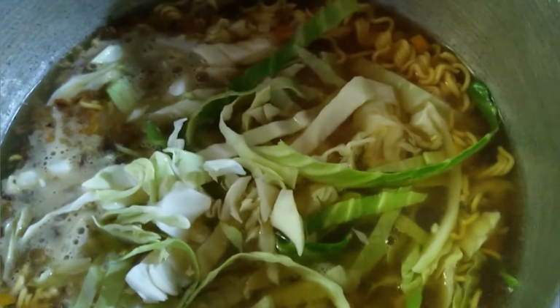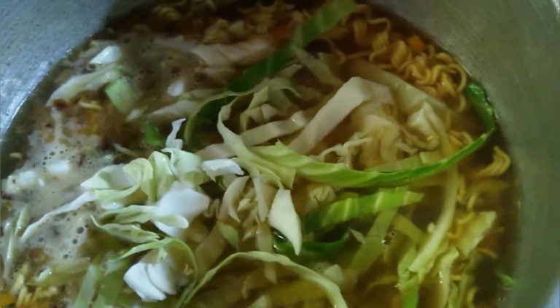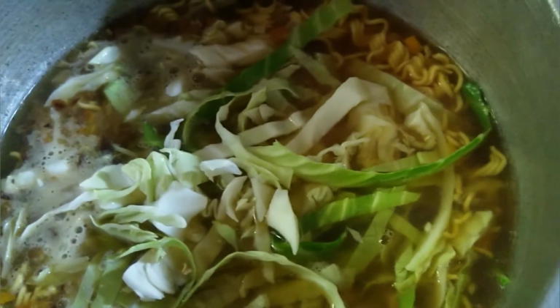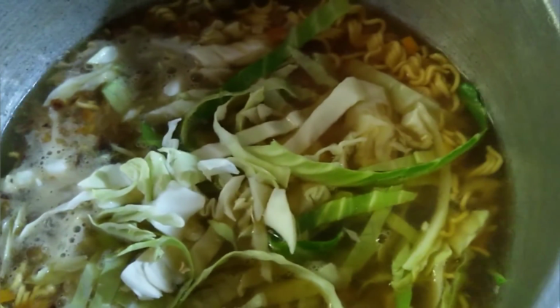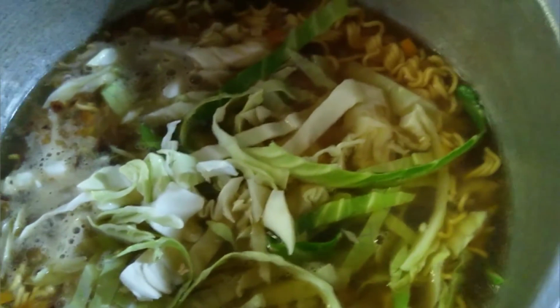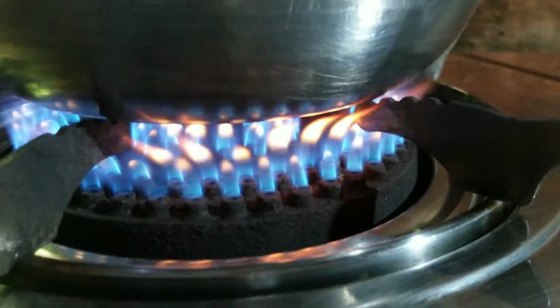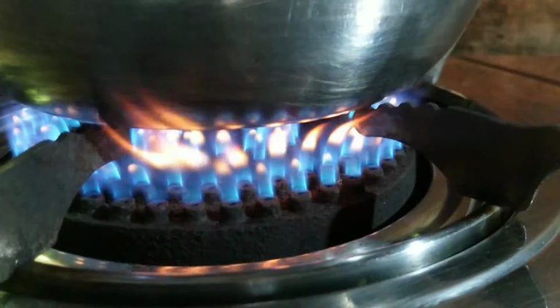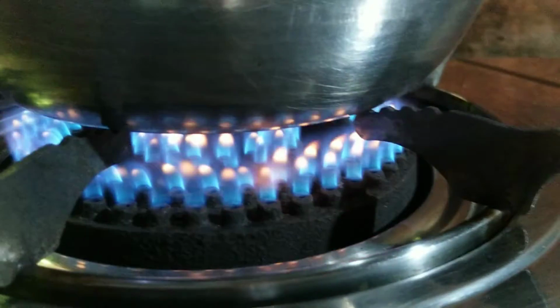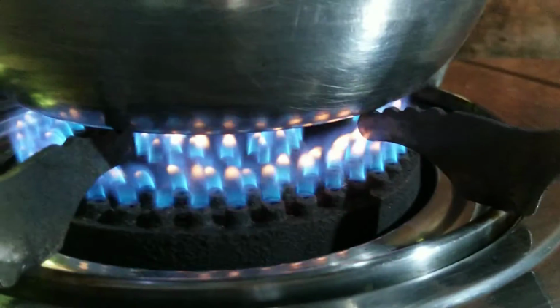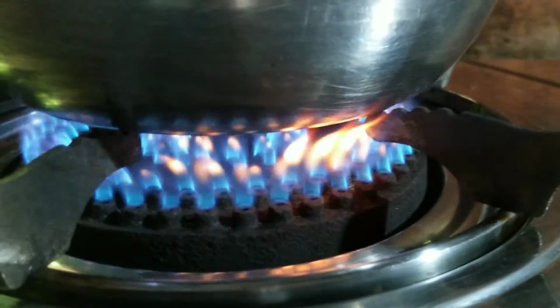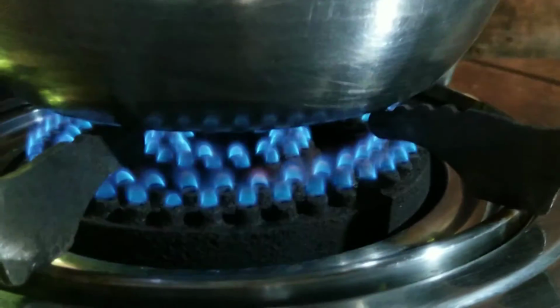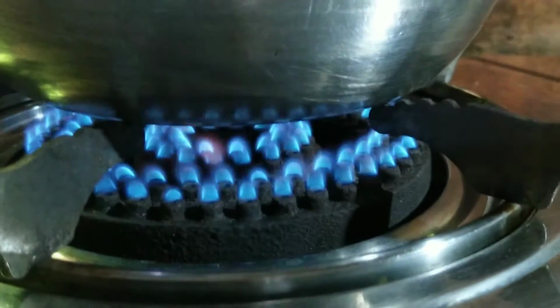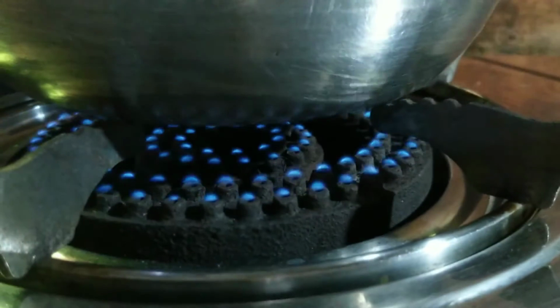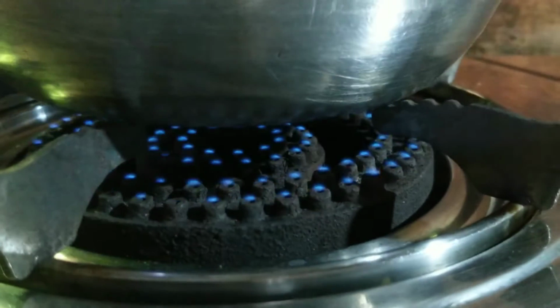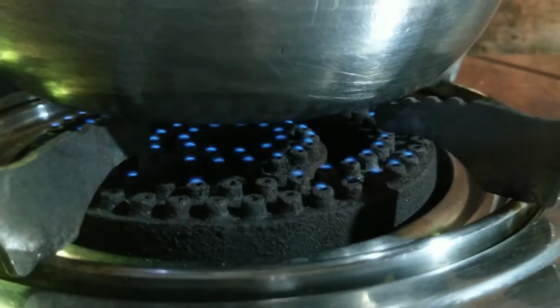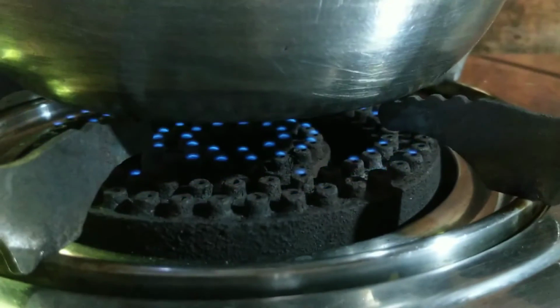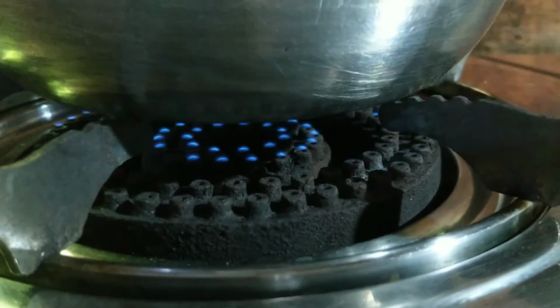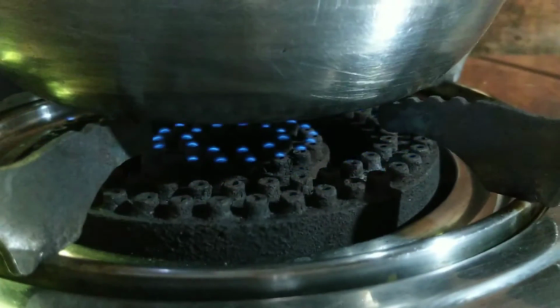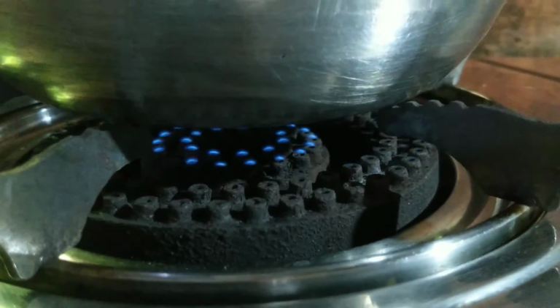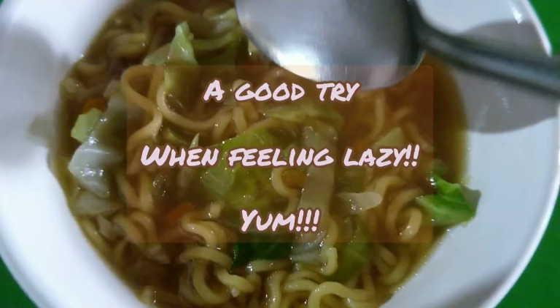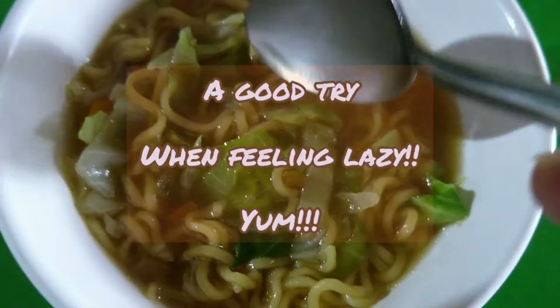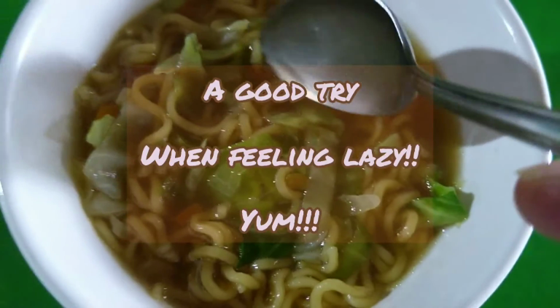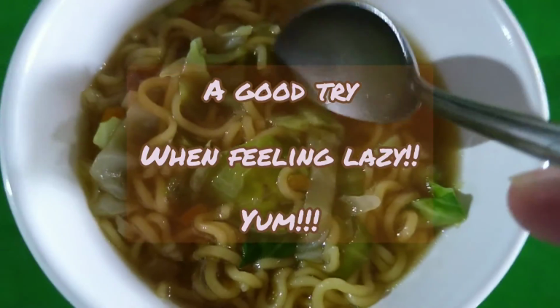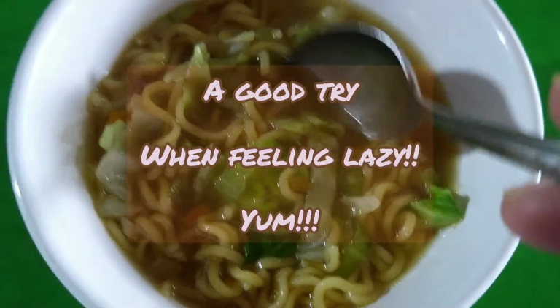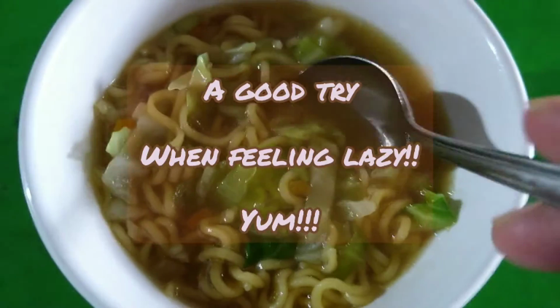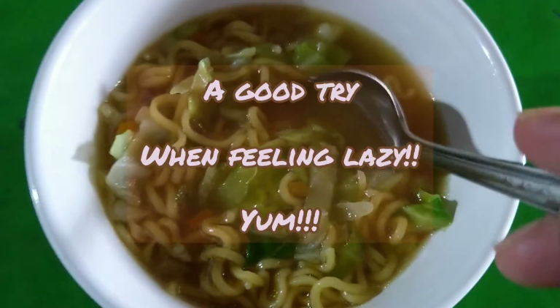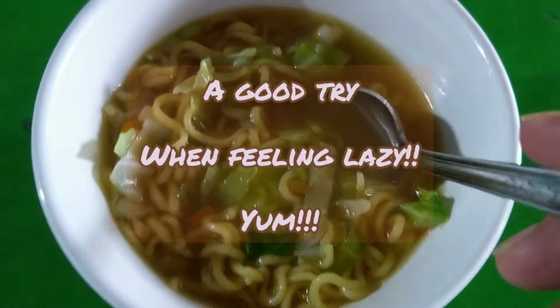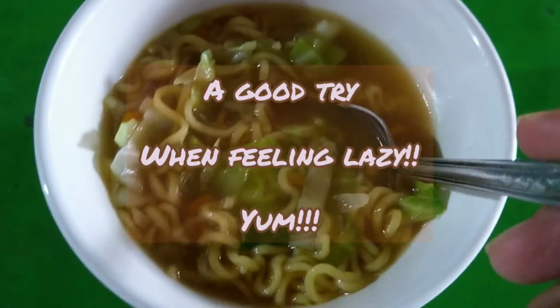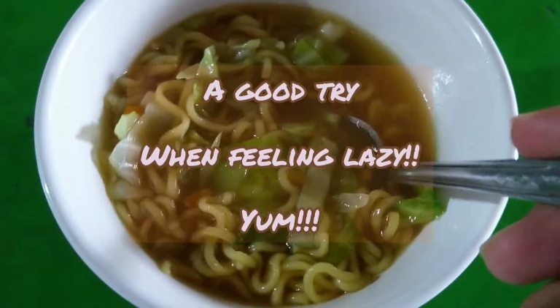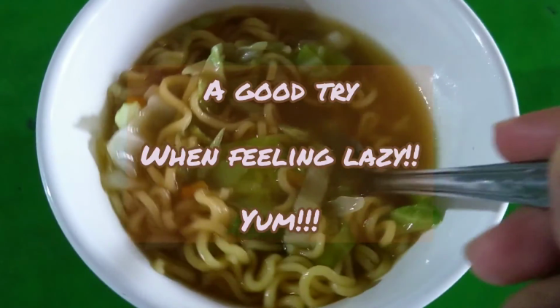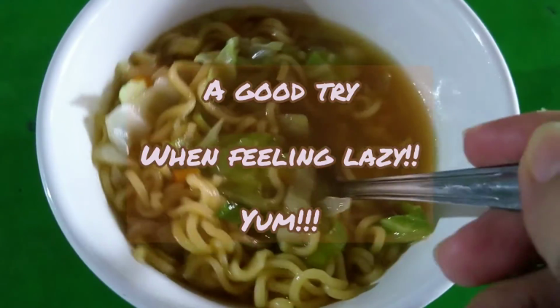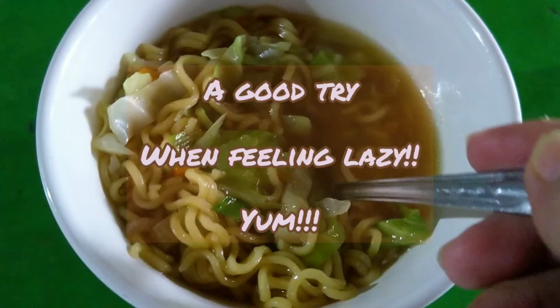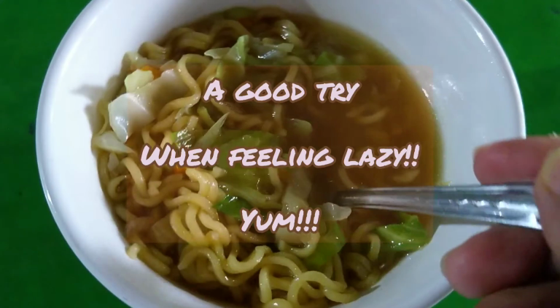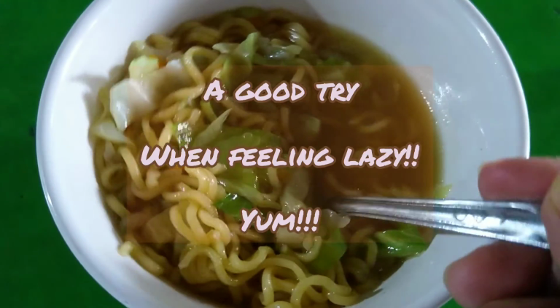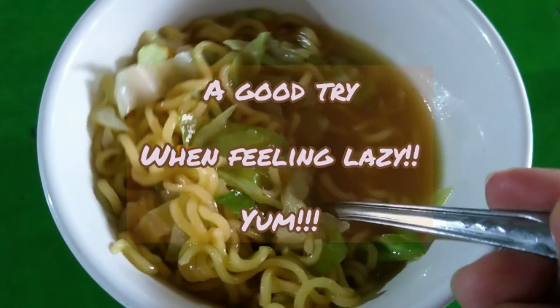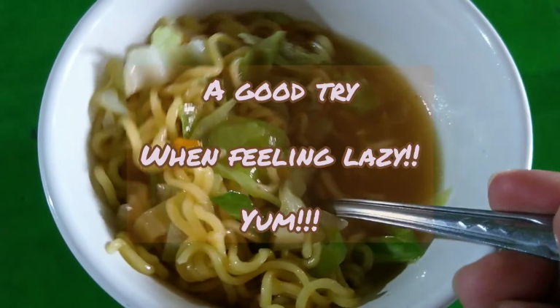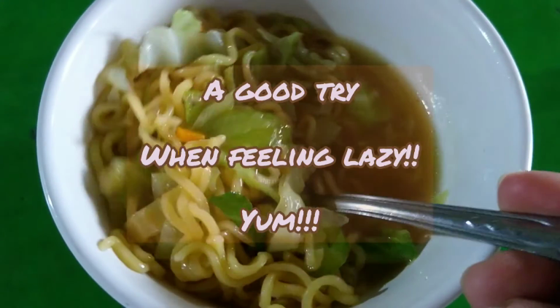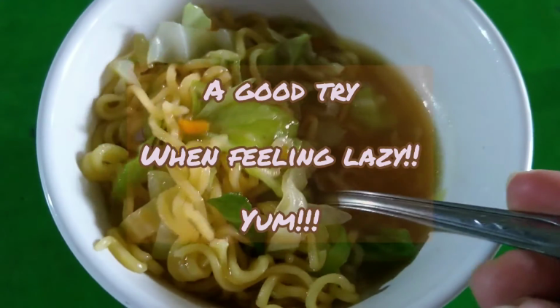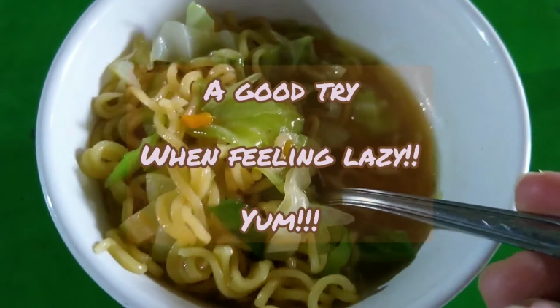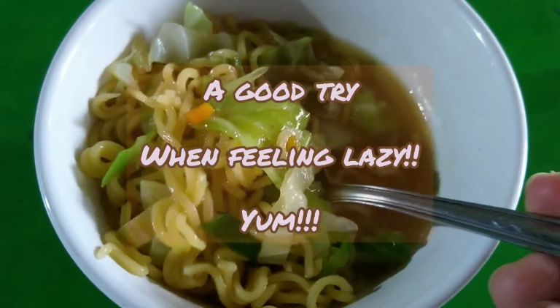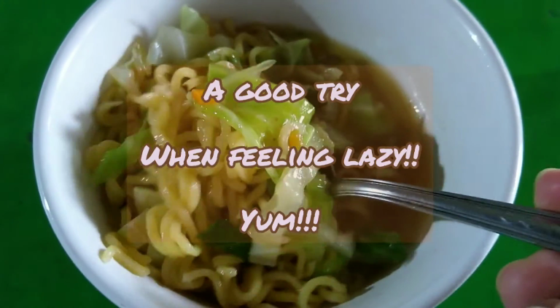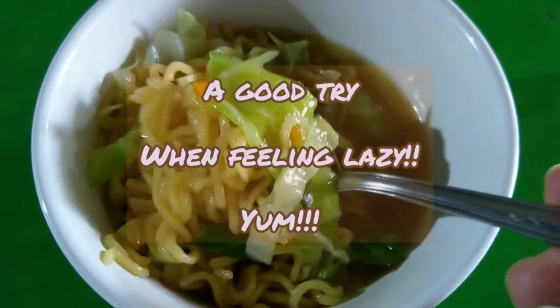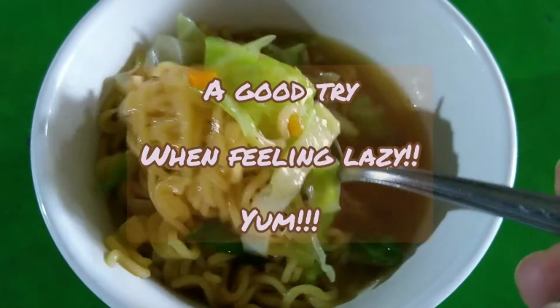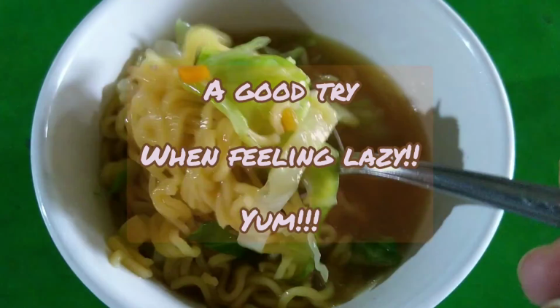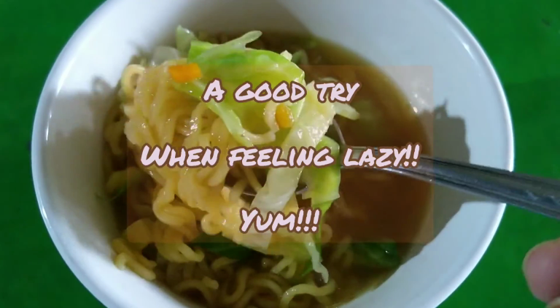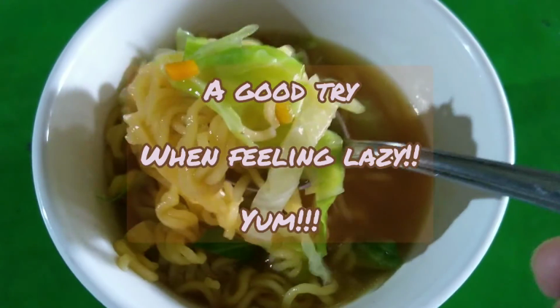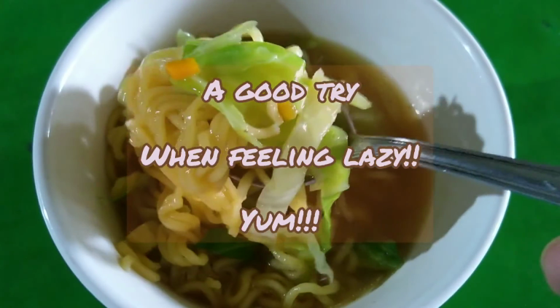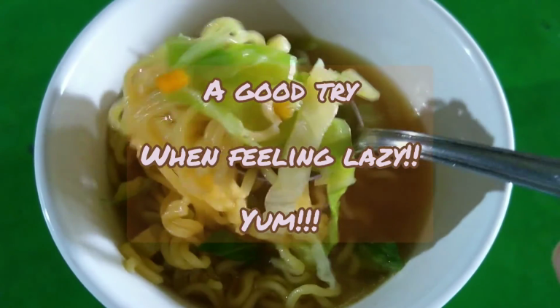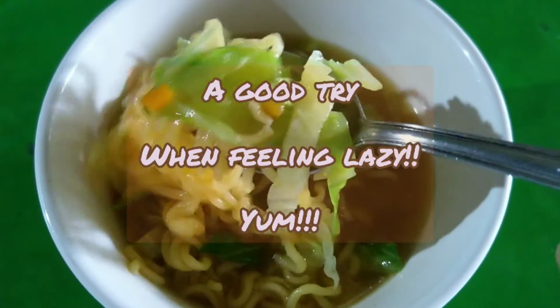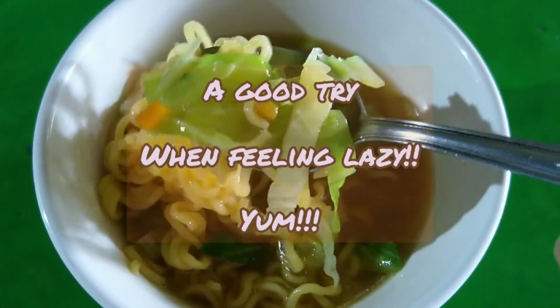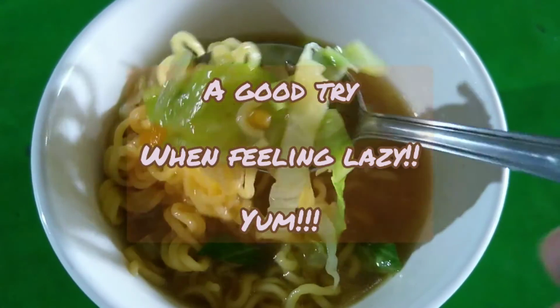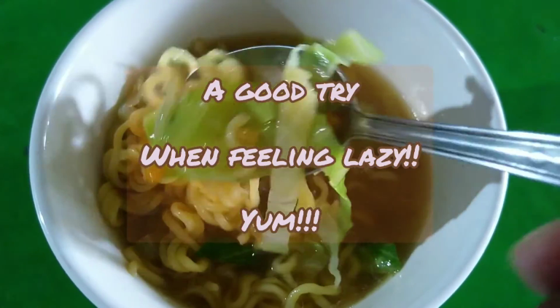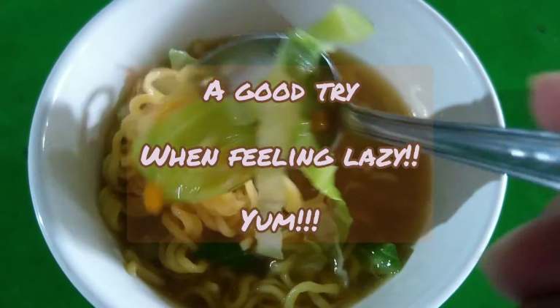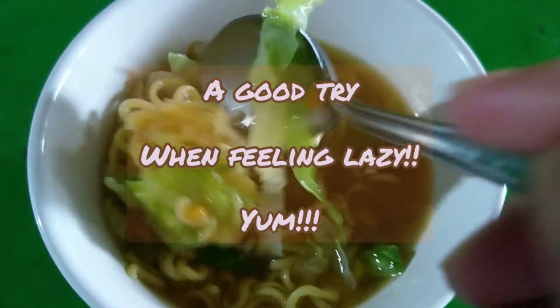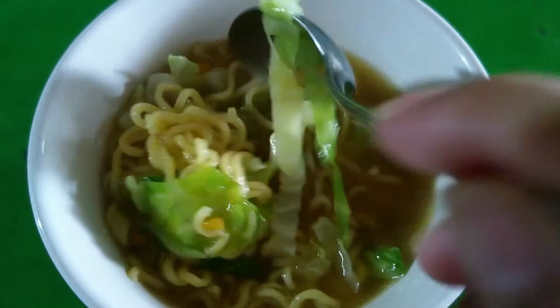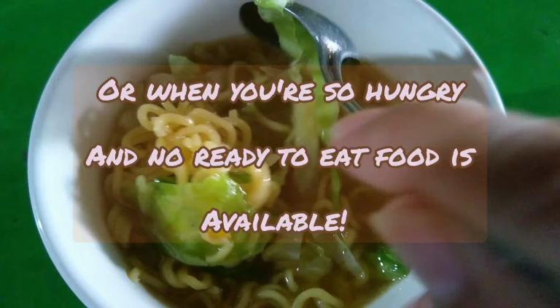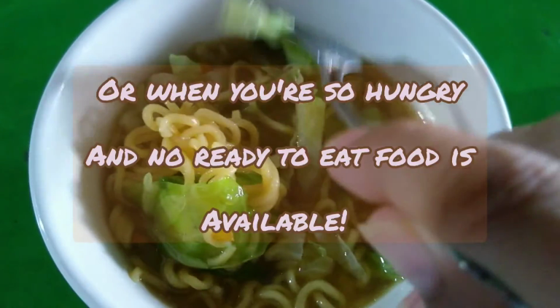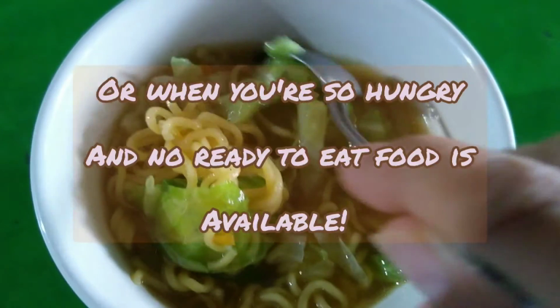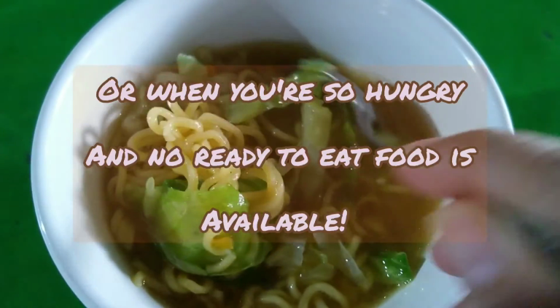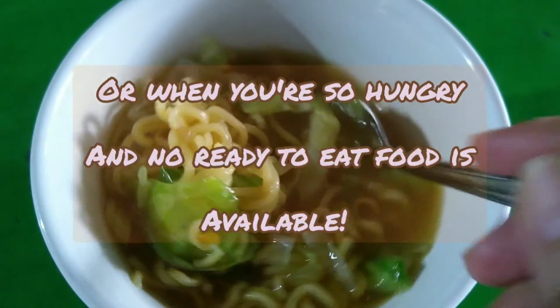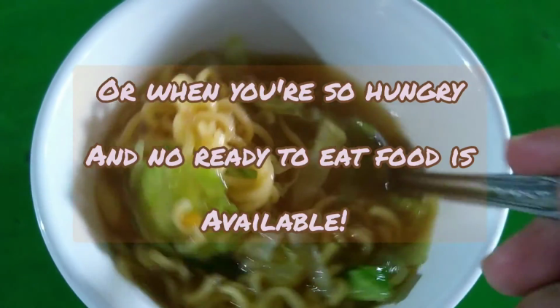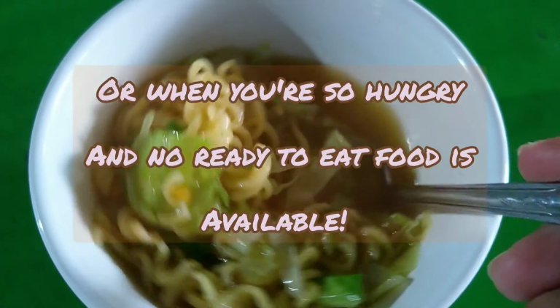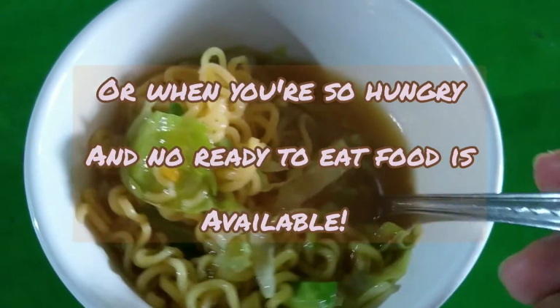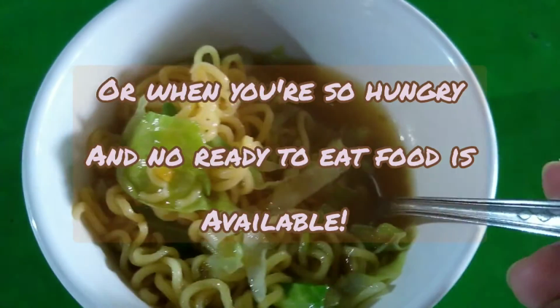Don't forget to turn off the fire. Come, let's eat.